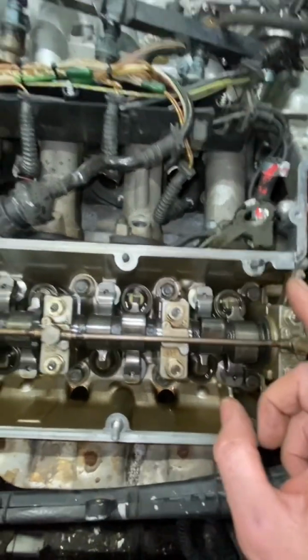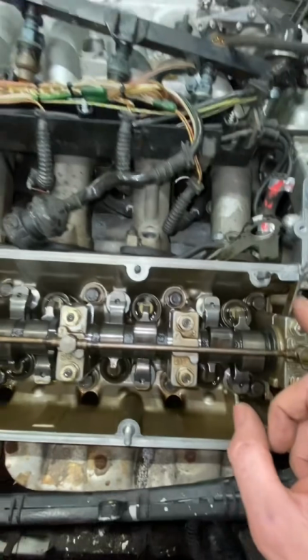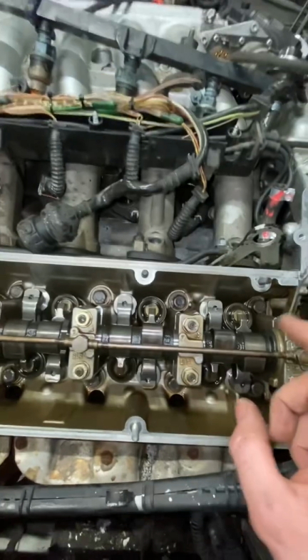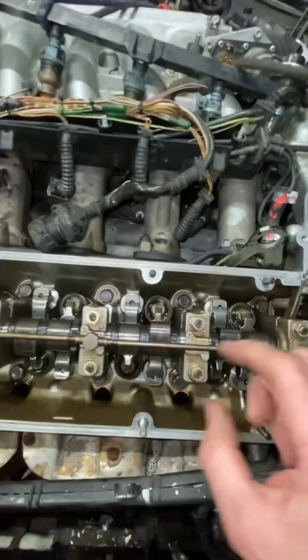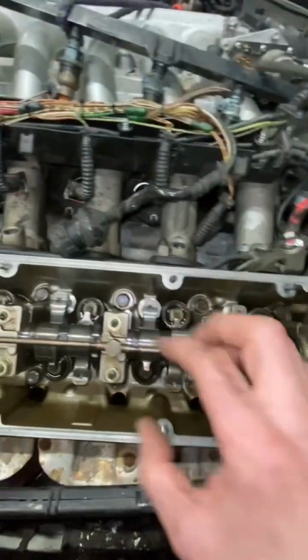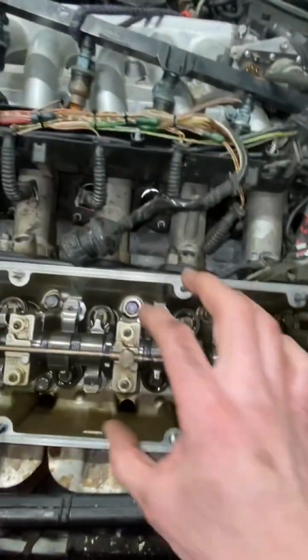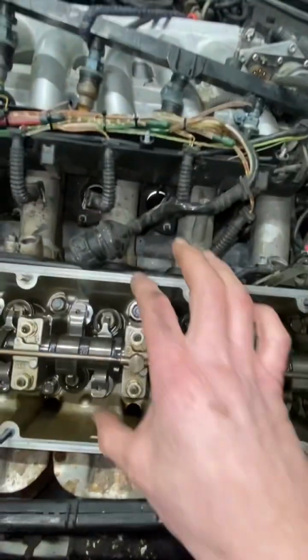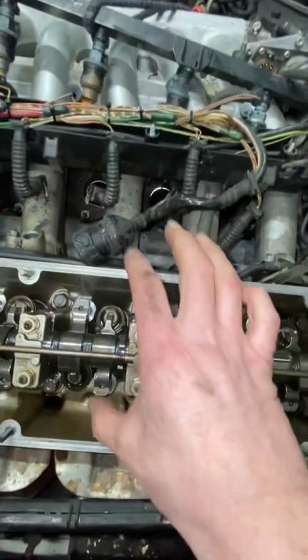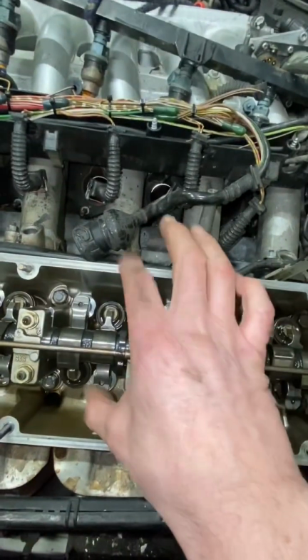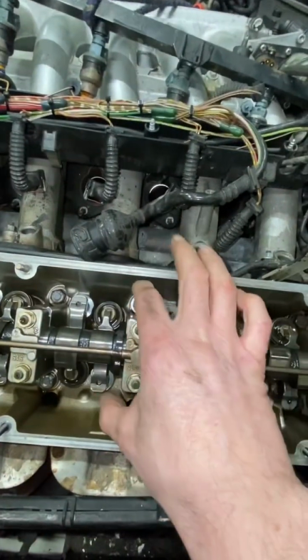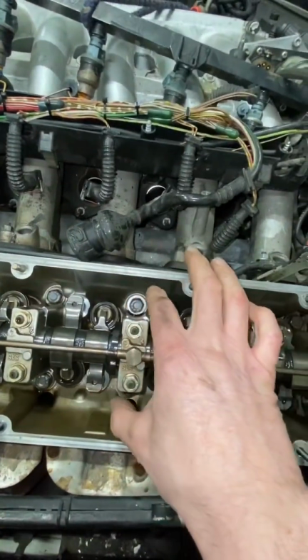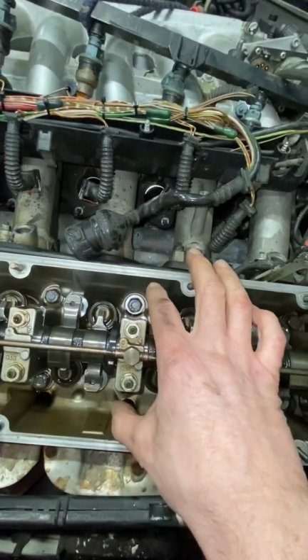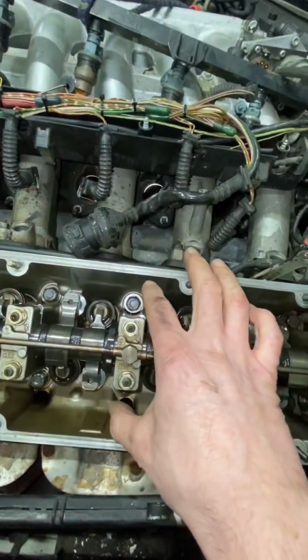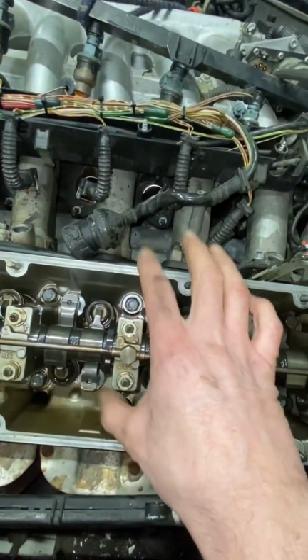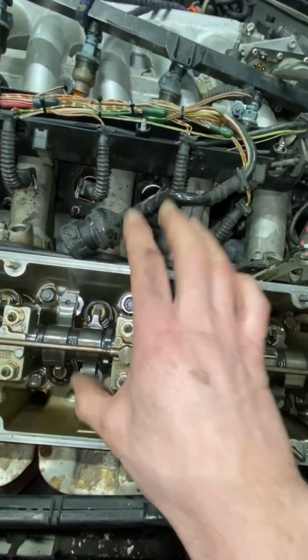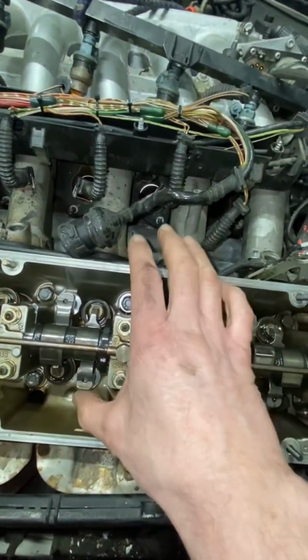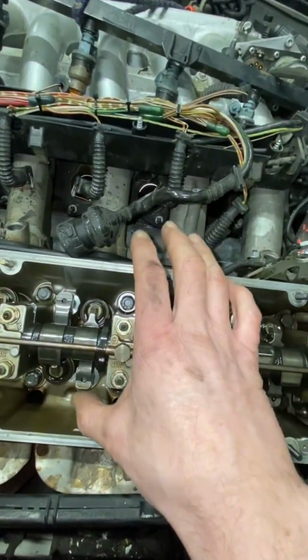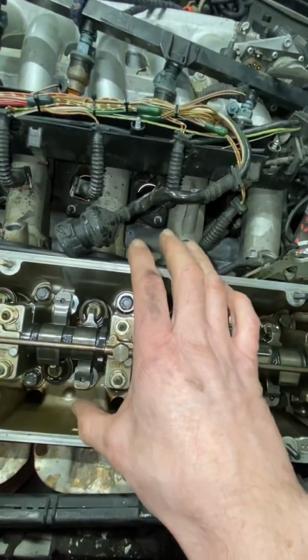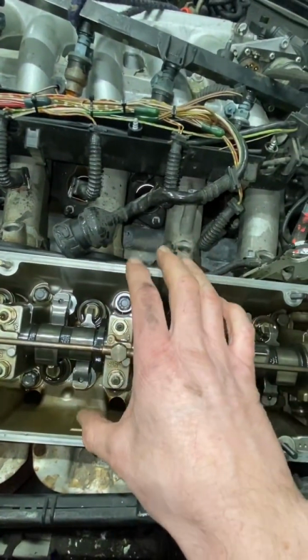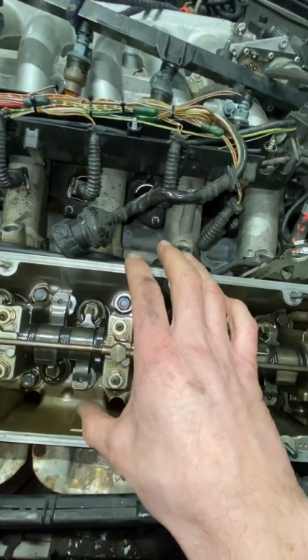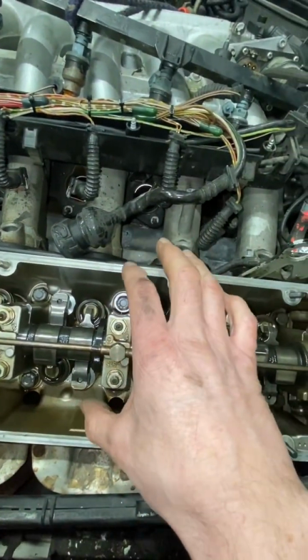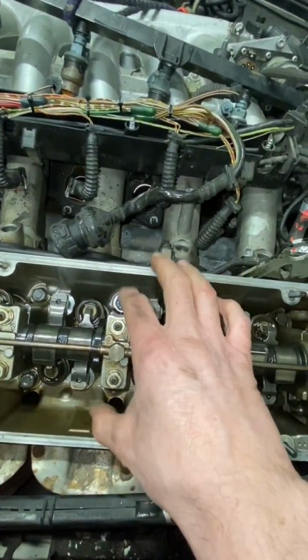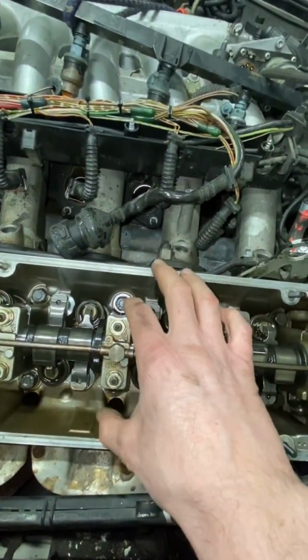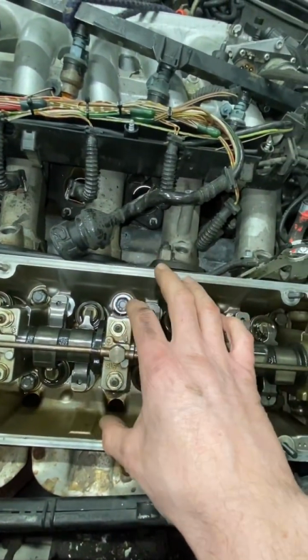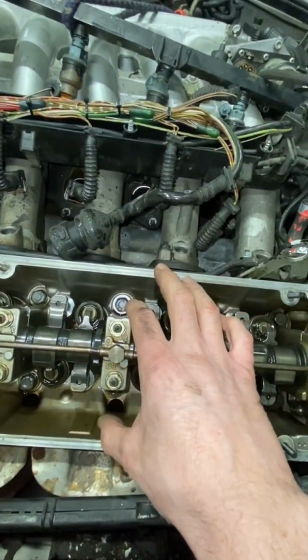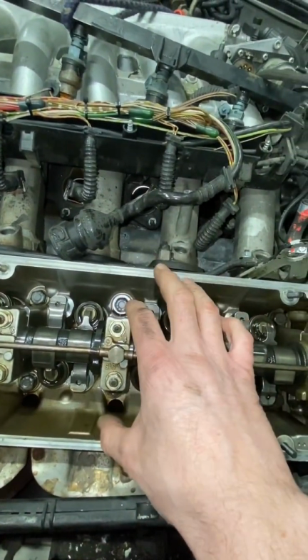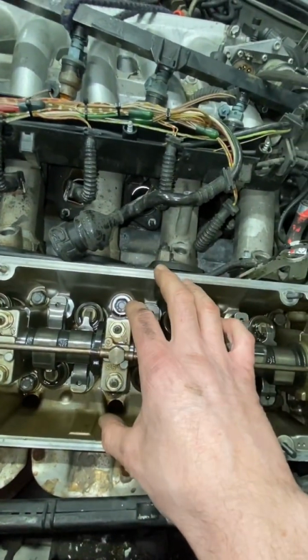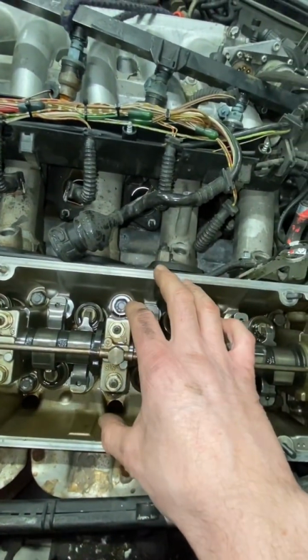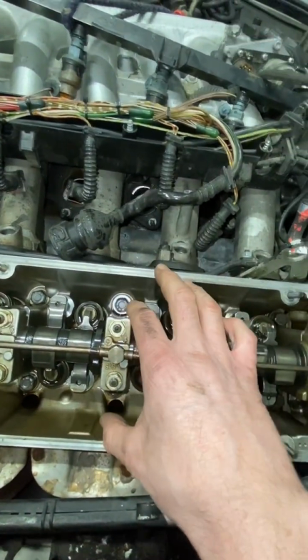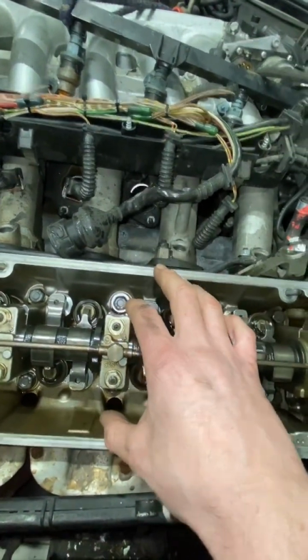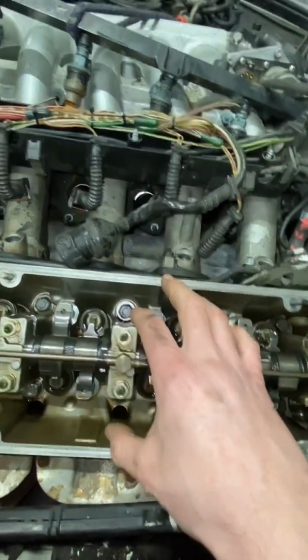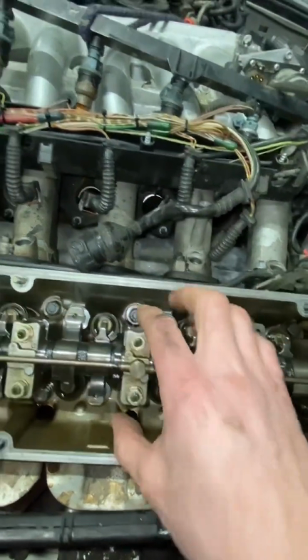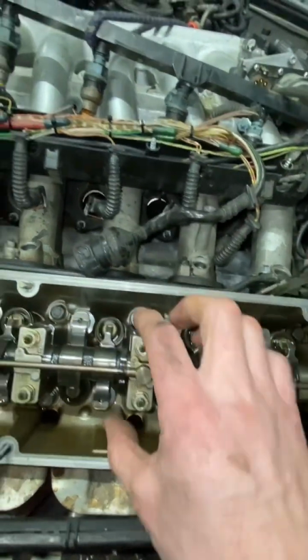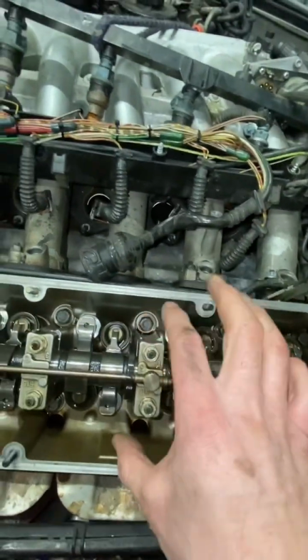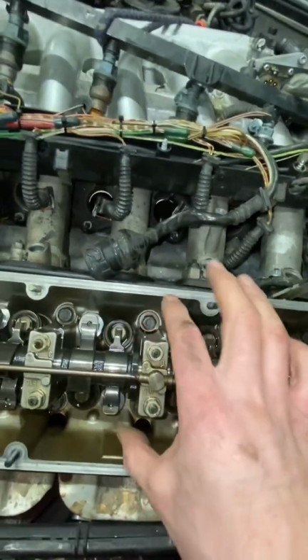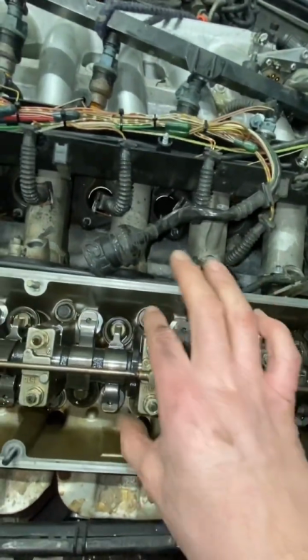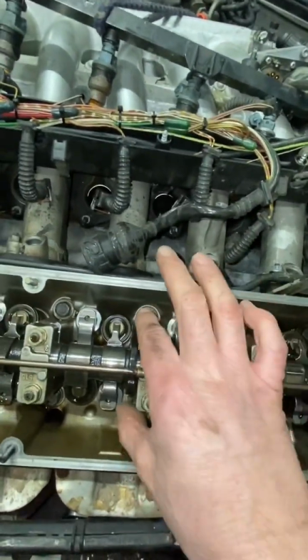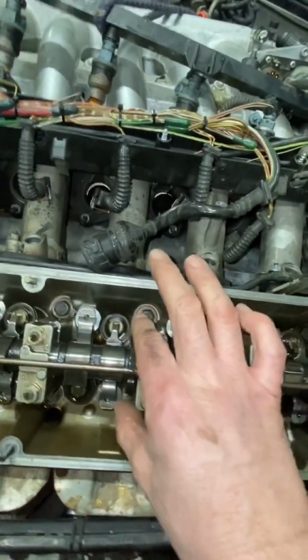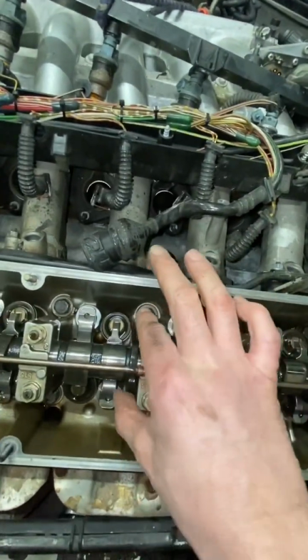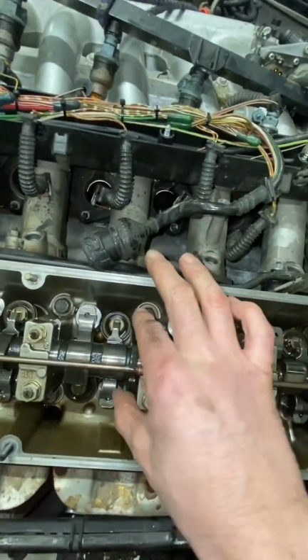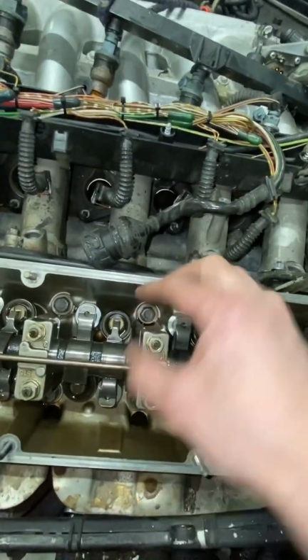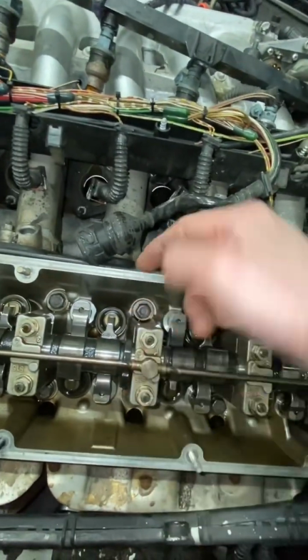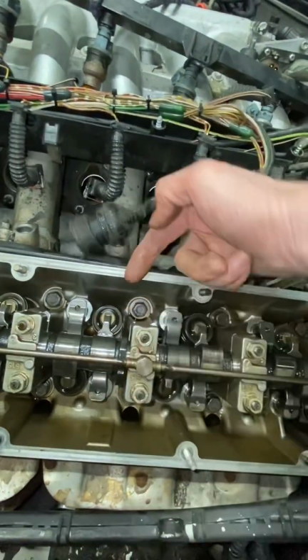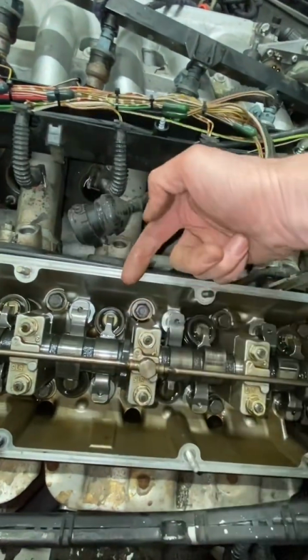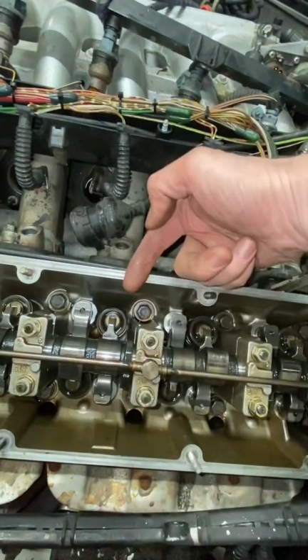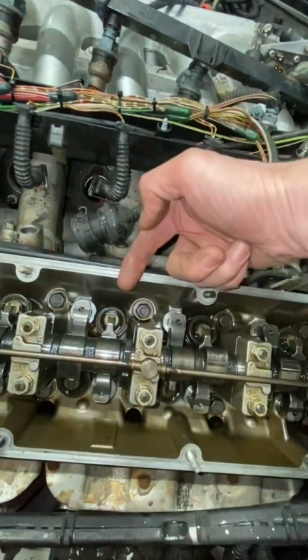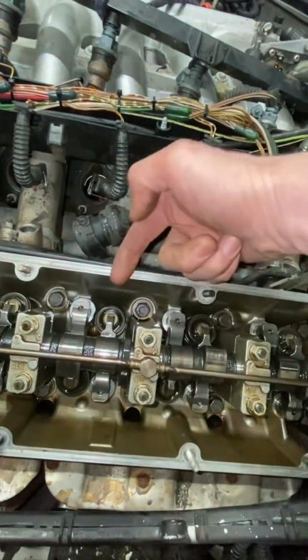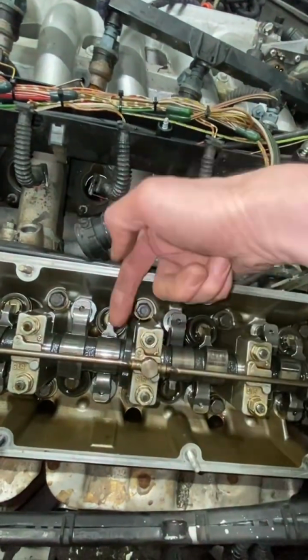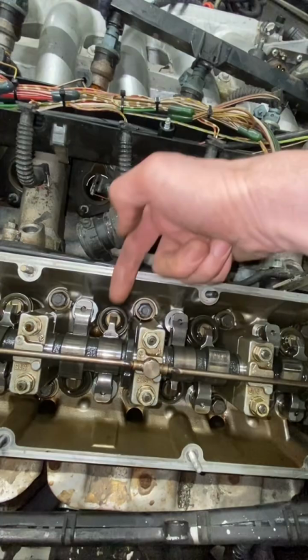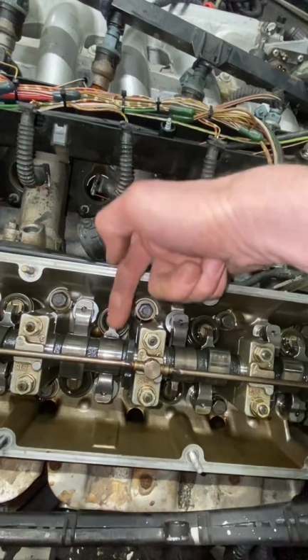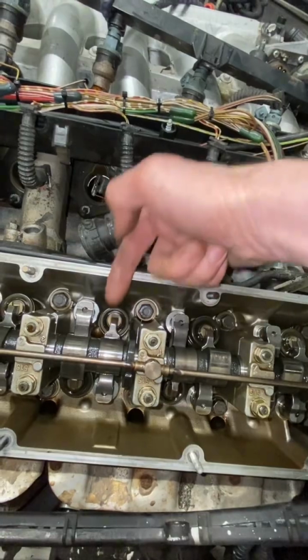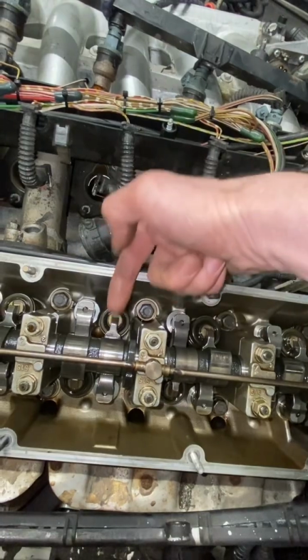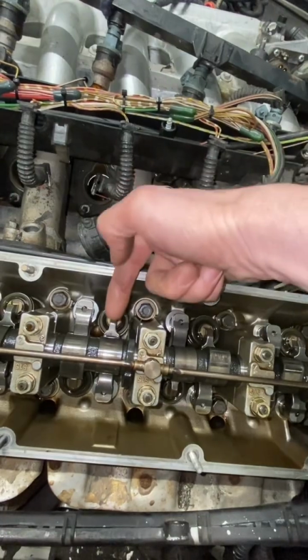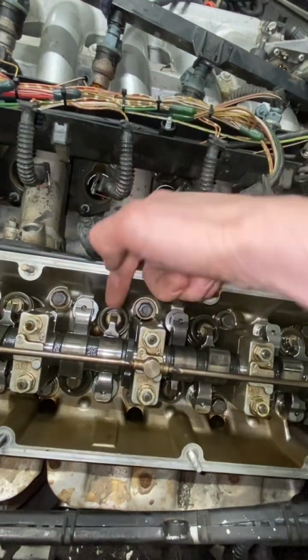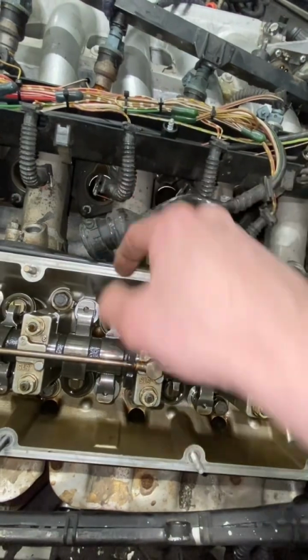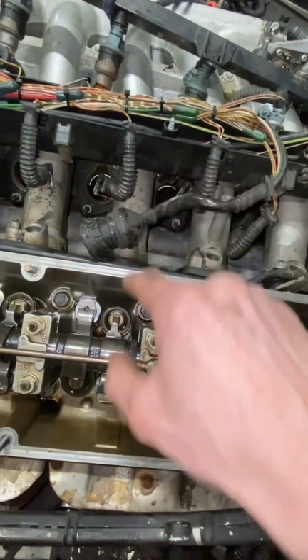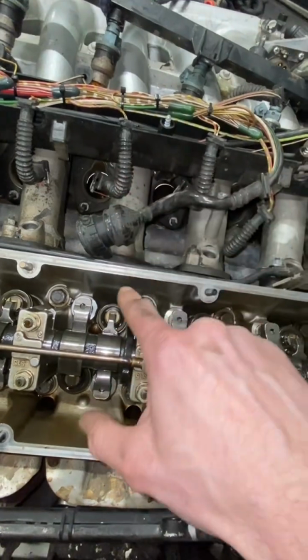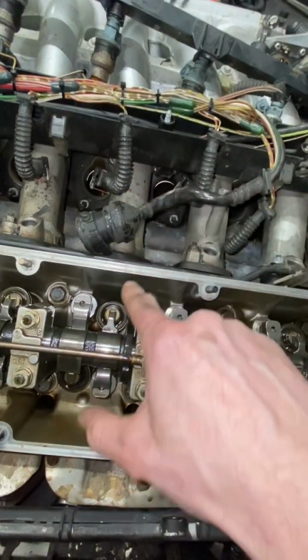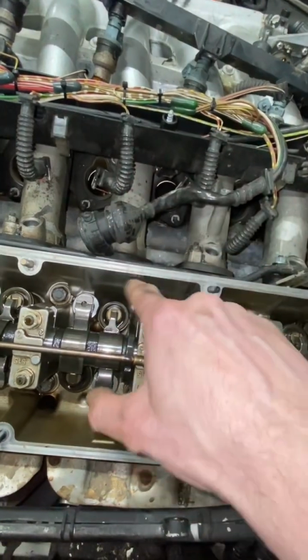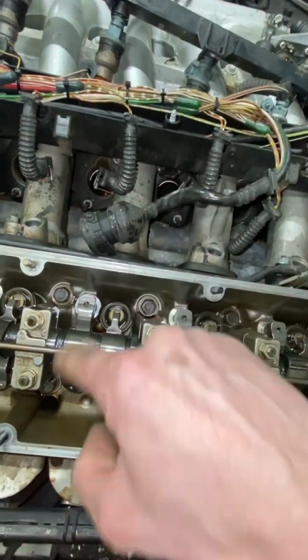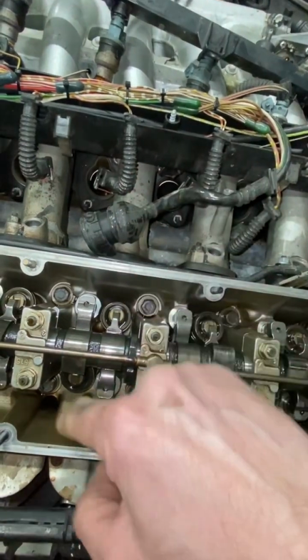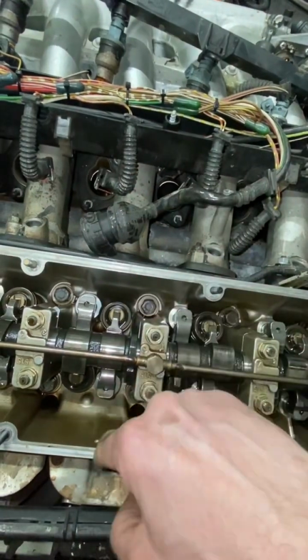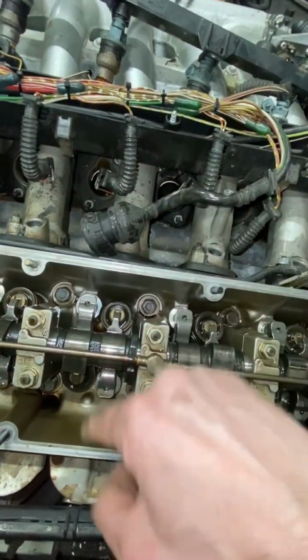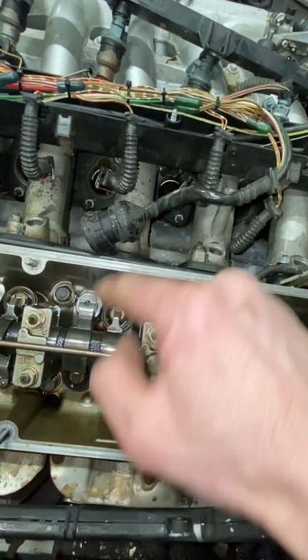We need to order some plates and hopefully then we'll get it fixed. Usually when these plates go on, I'll be able to put my finger in there and they should be flush with the head.